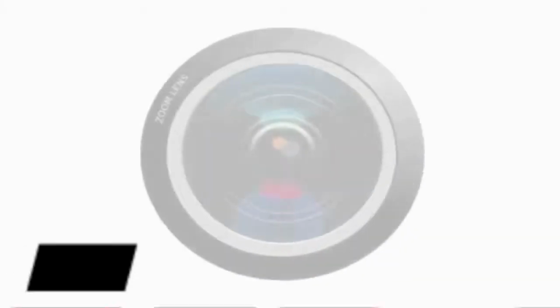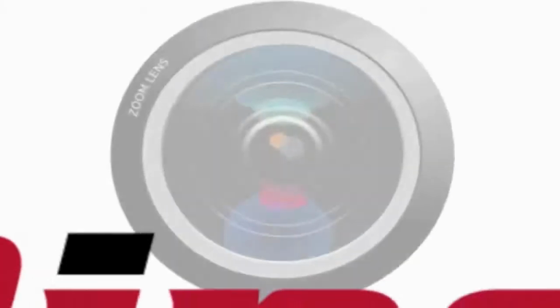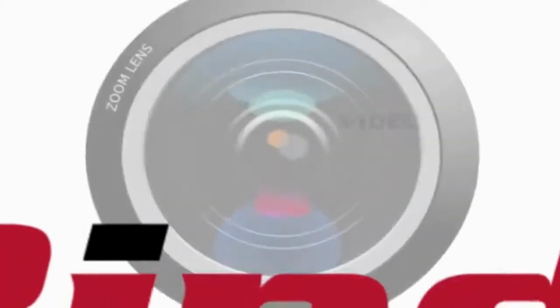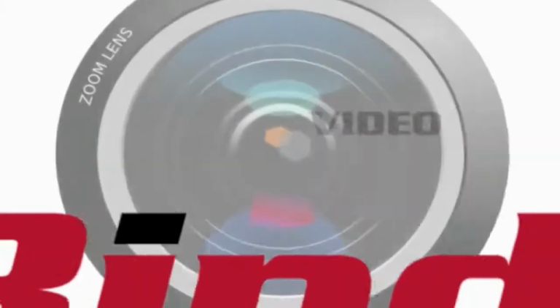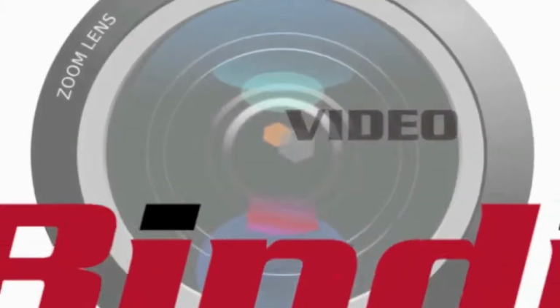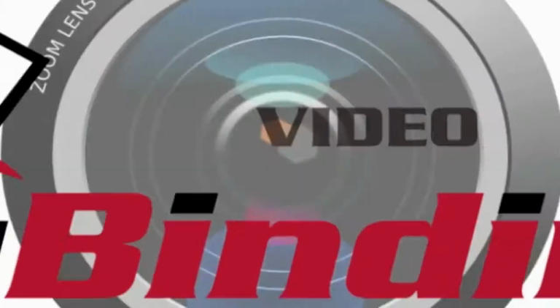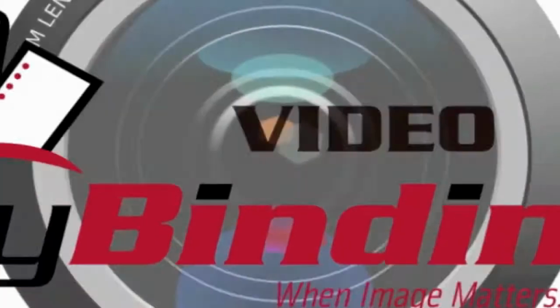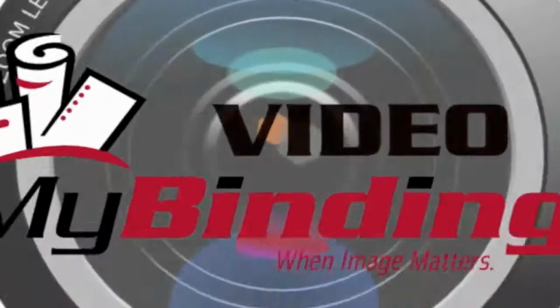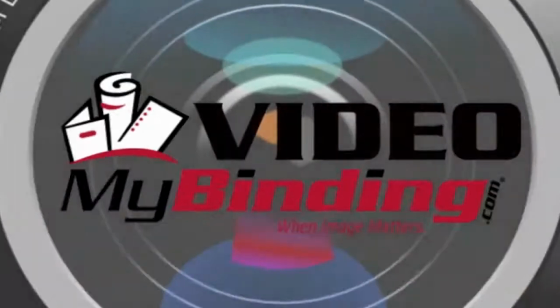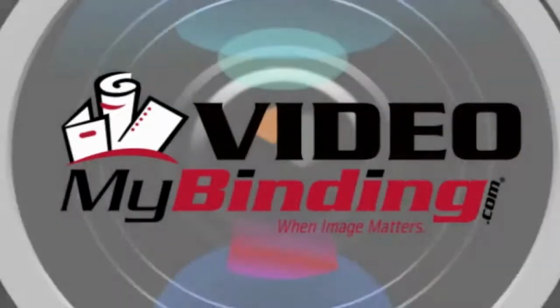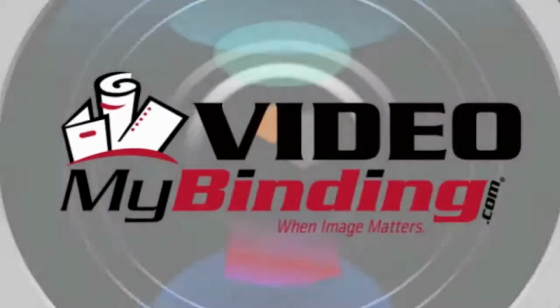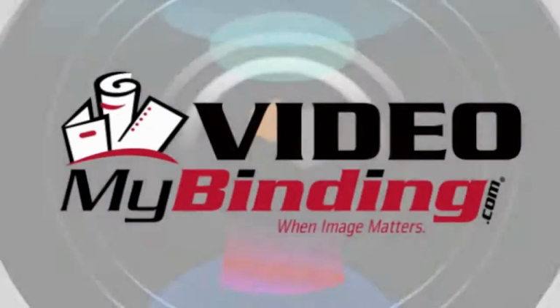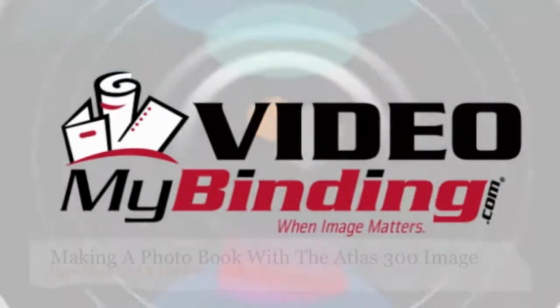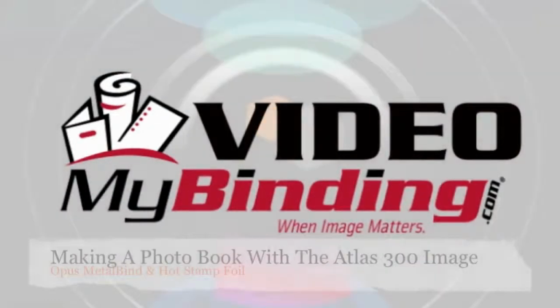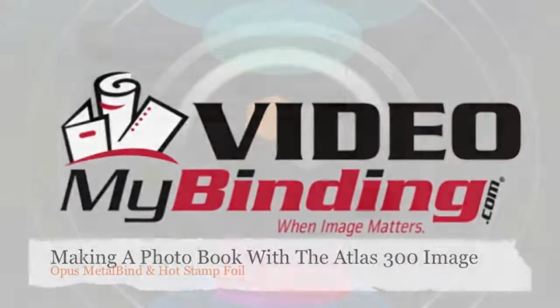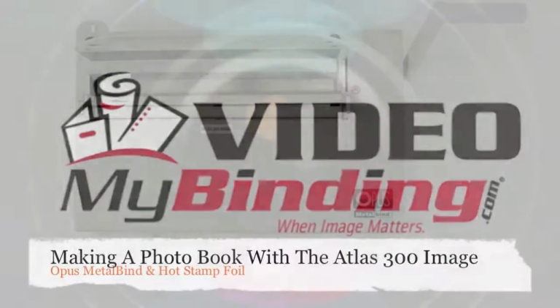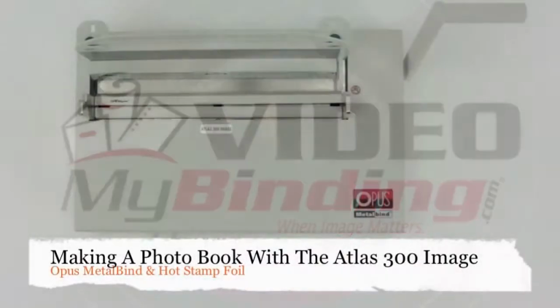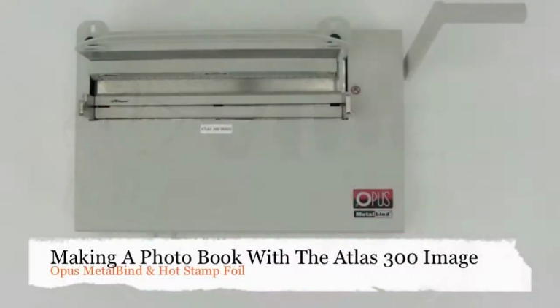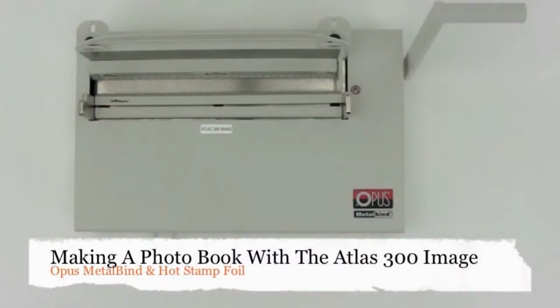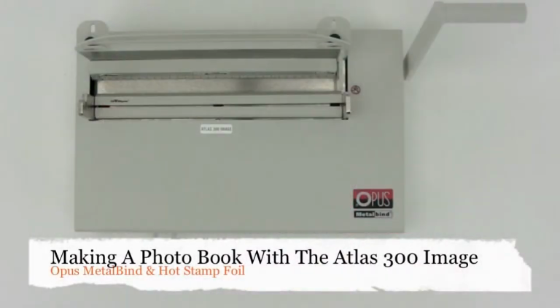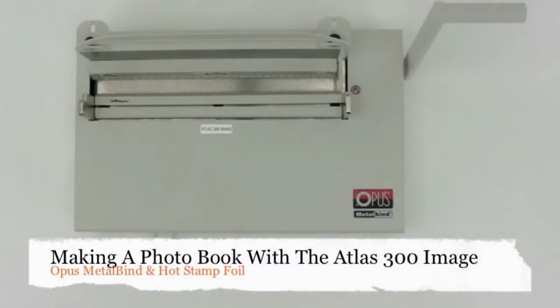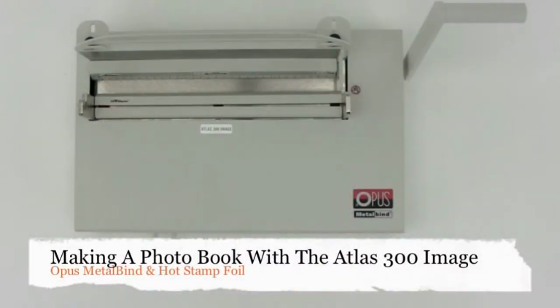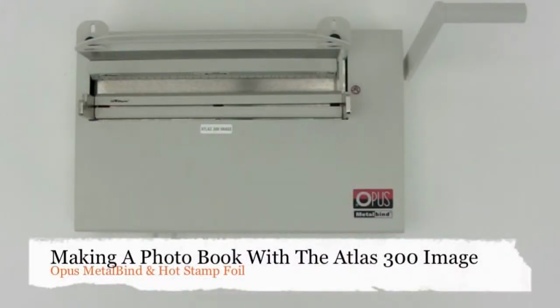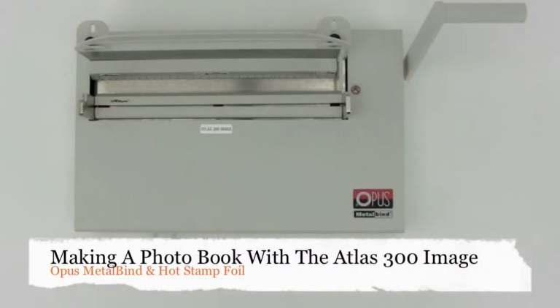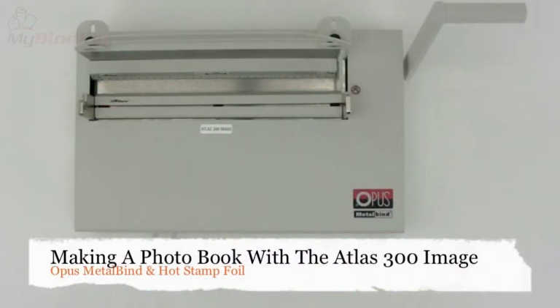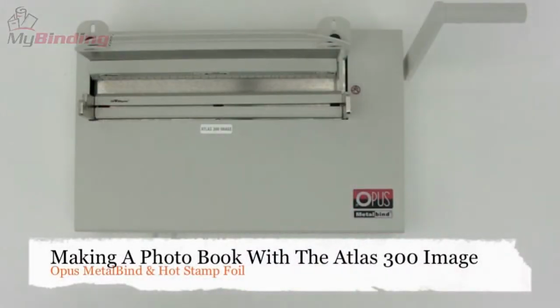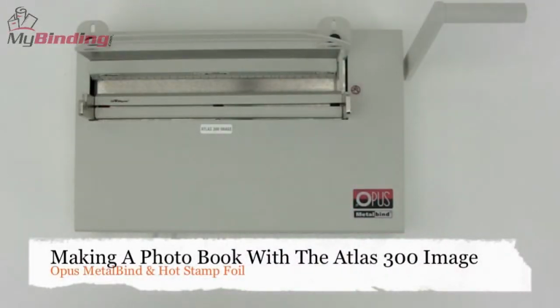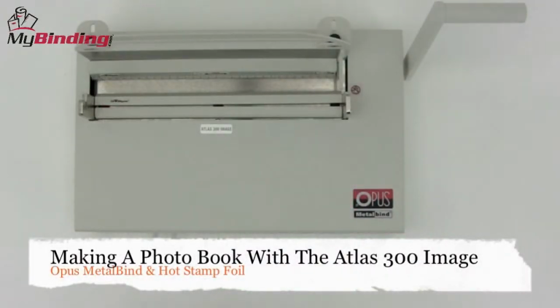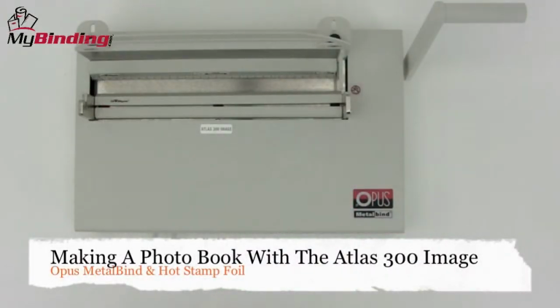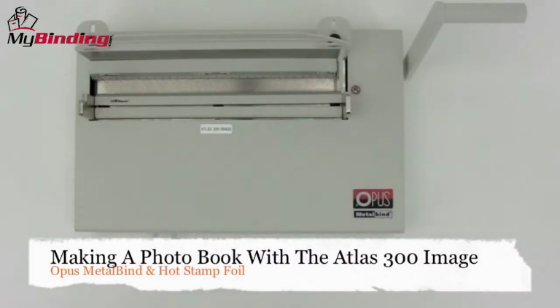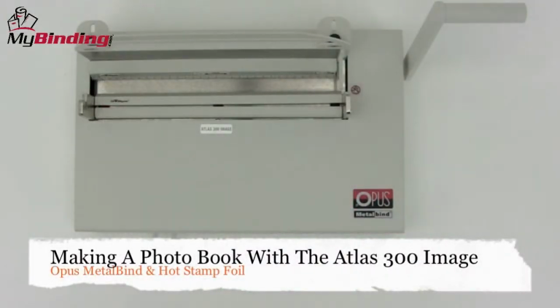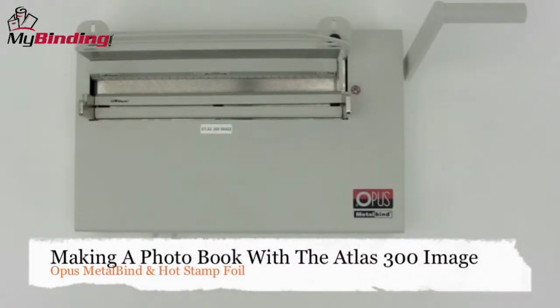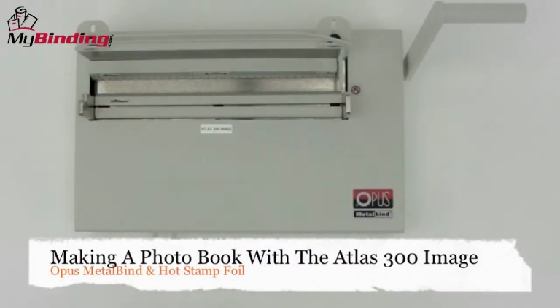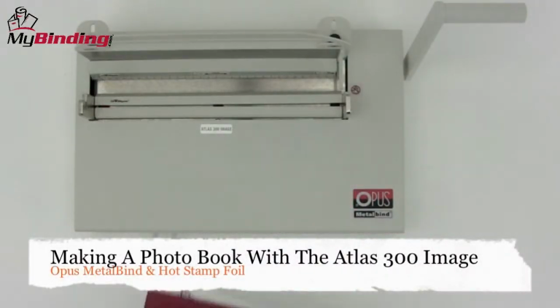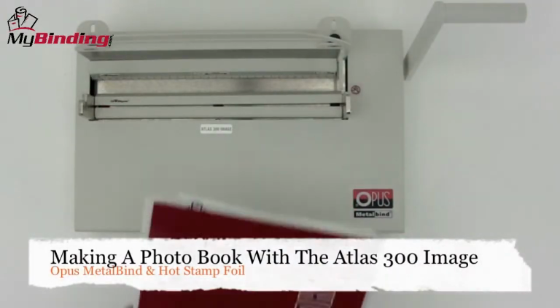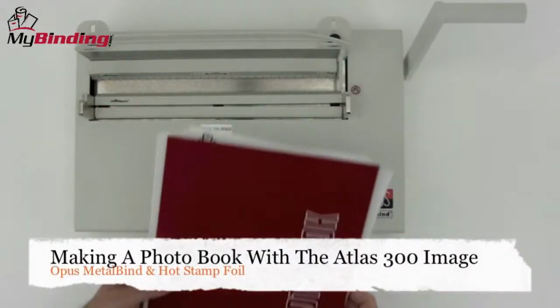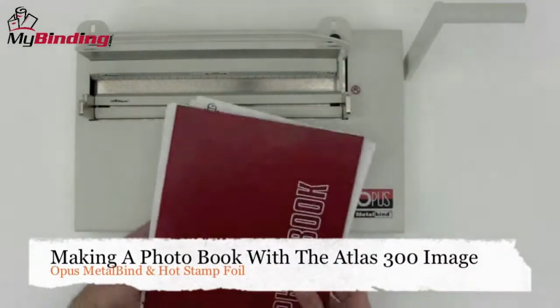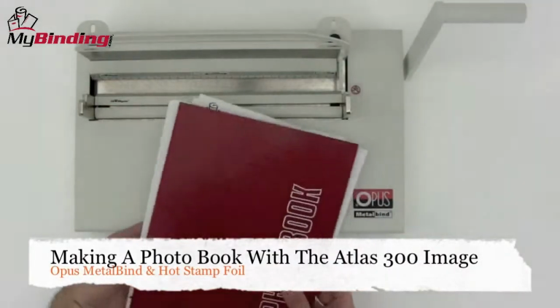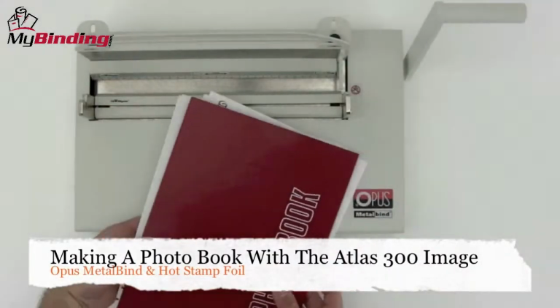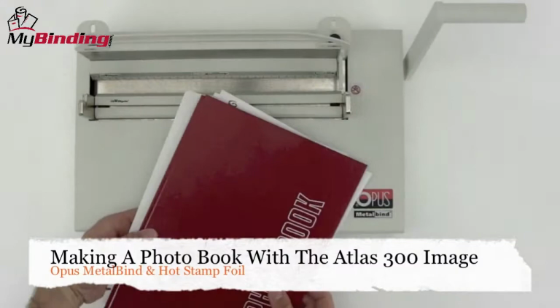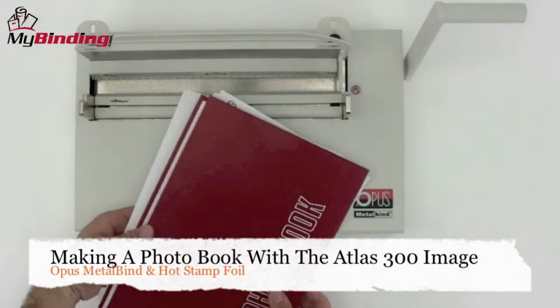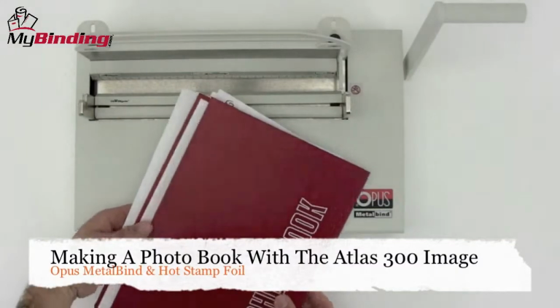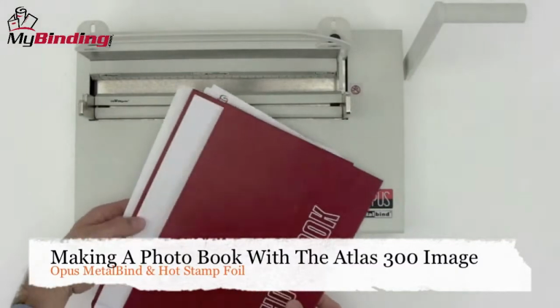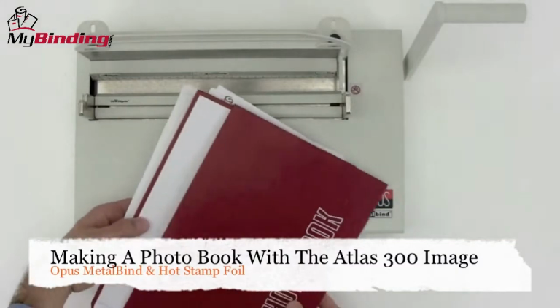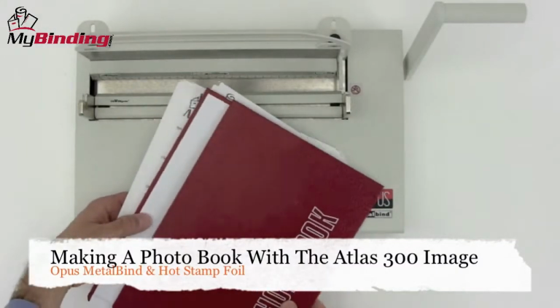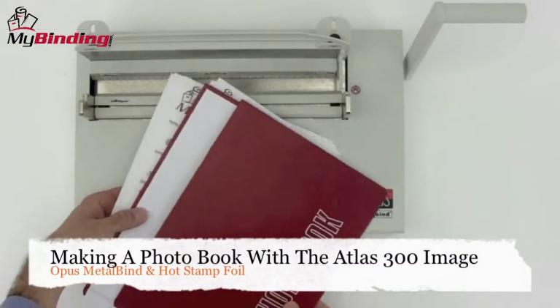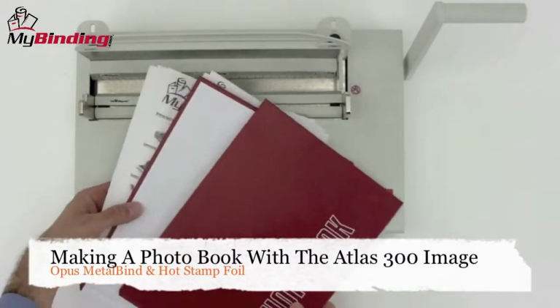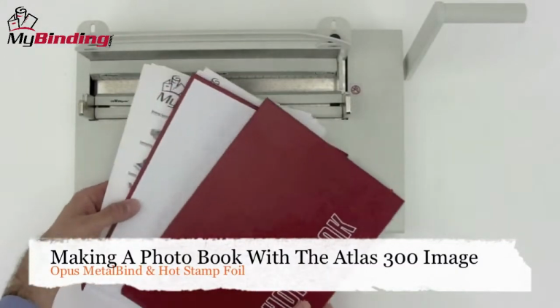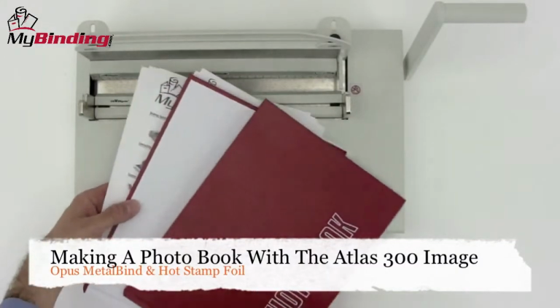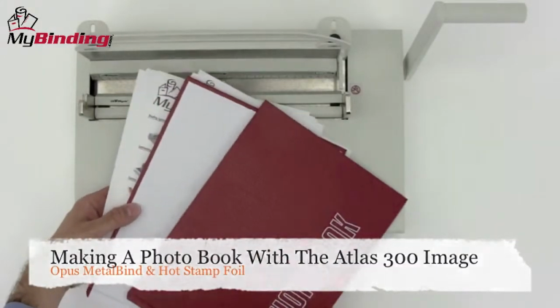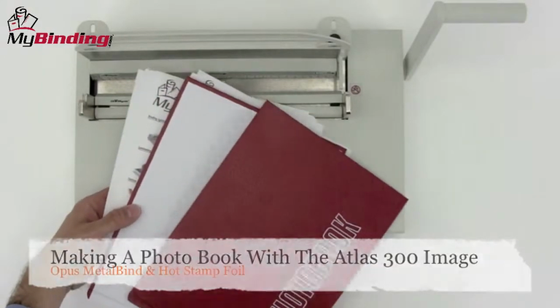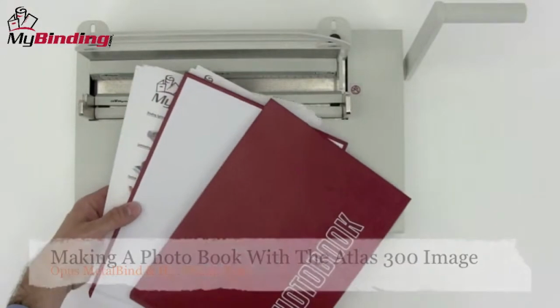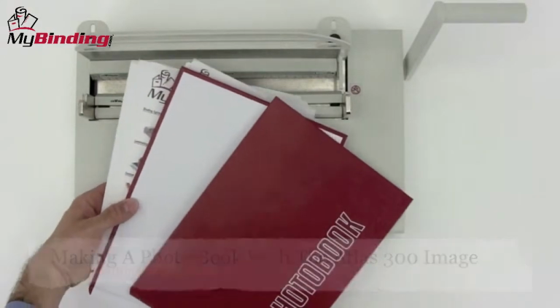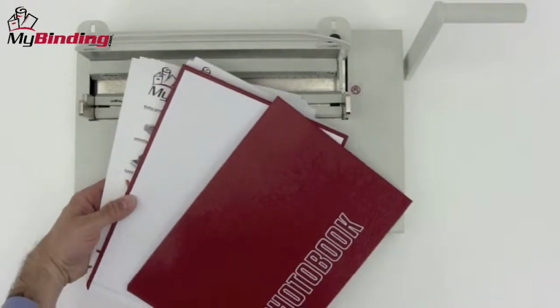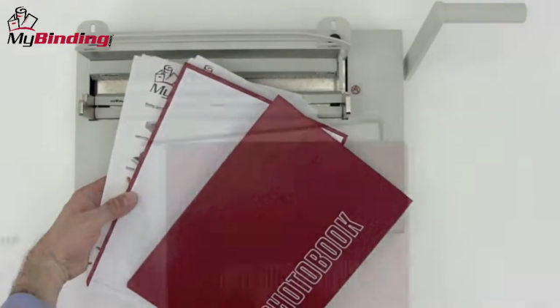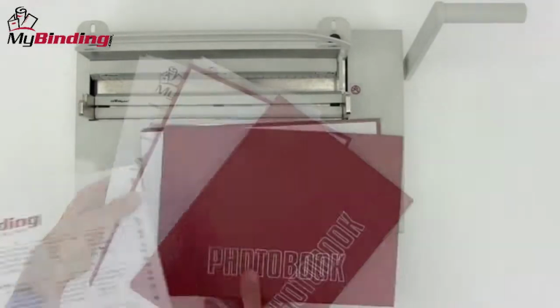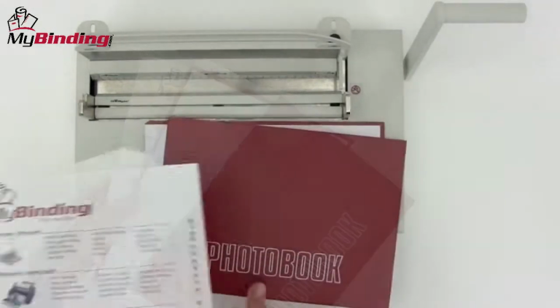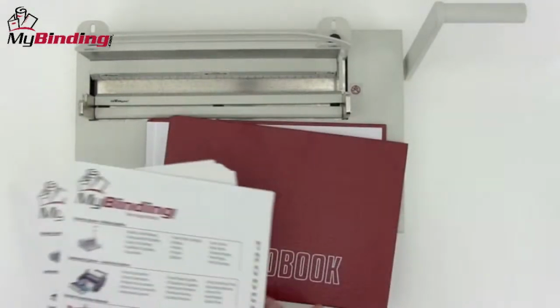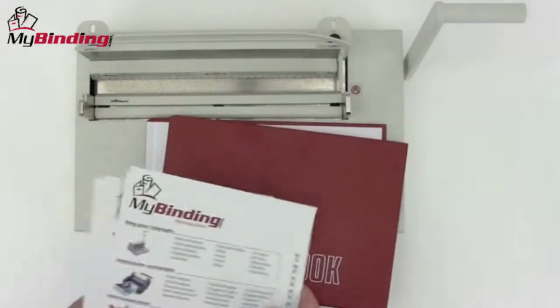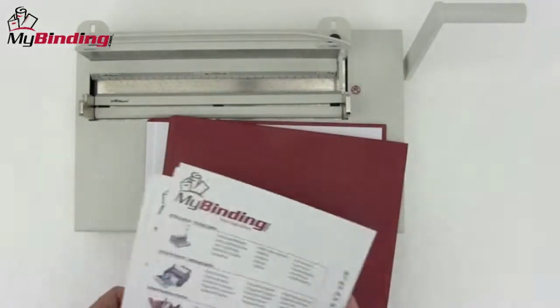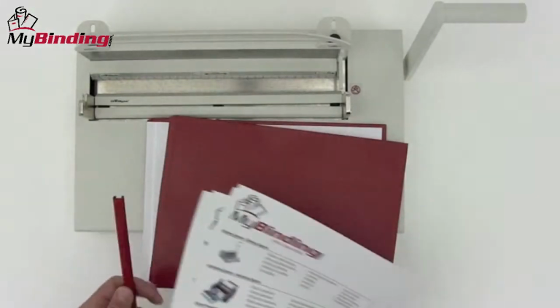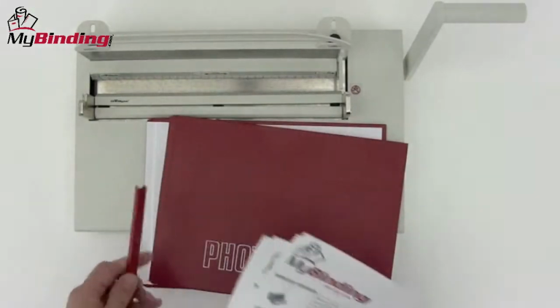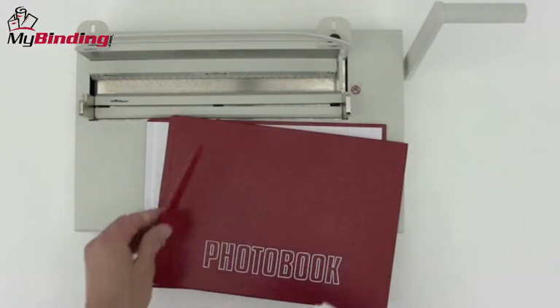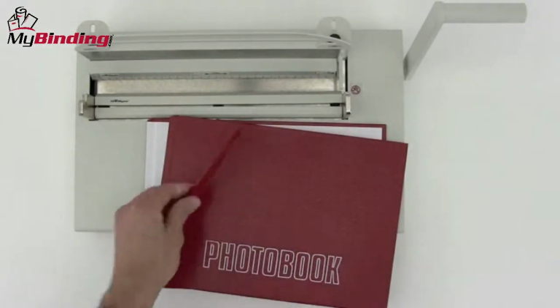Welcome to MyBinding video. This video will show you how to make a photo book with the Atlas 300 image, an Opus metal bind system with hot stamp foiling.